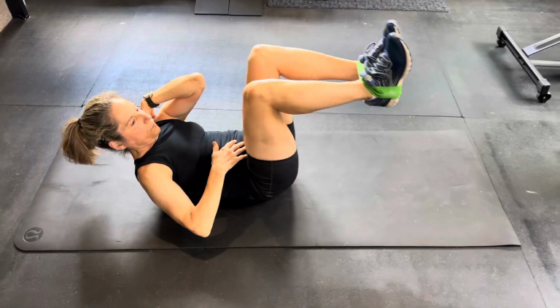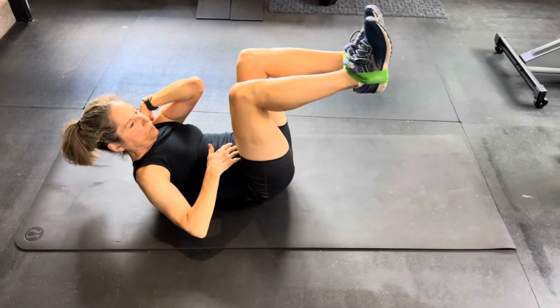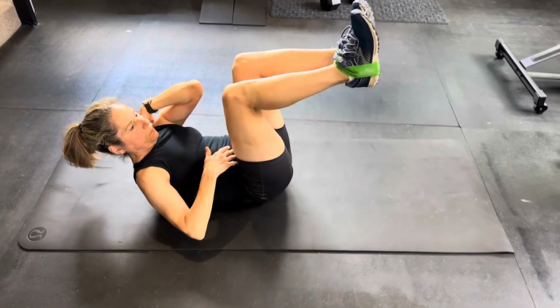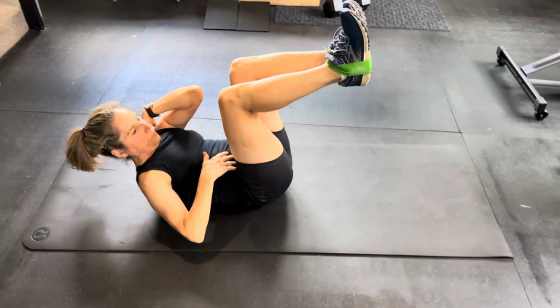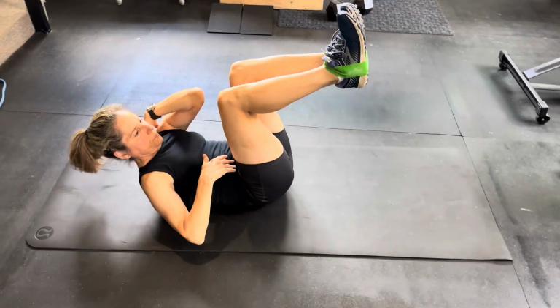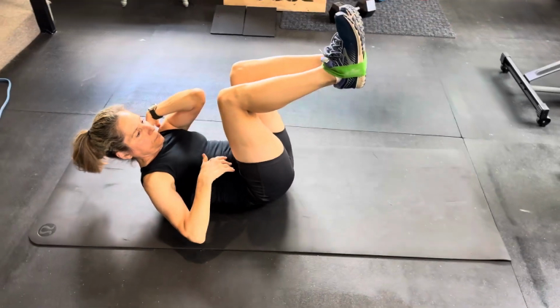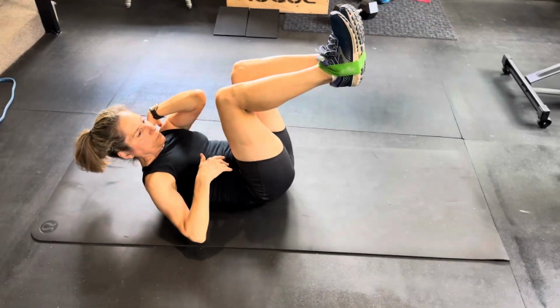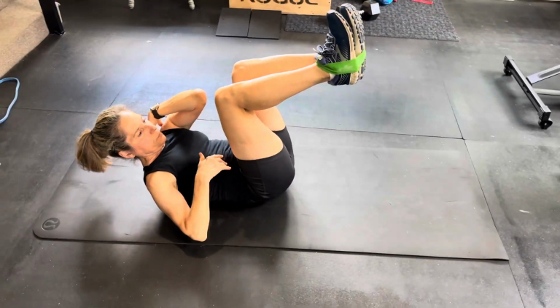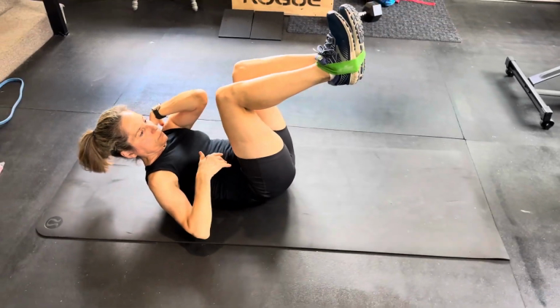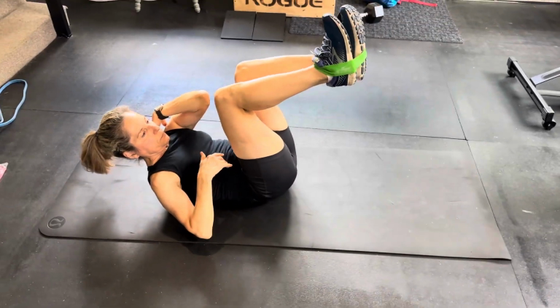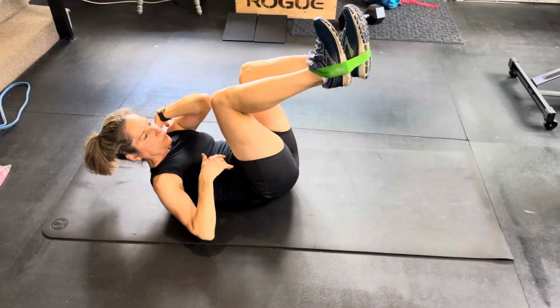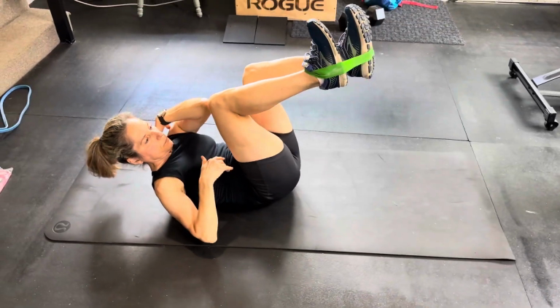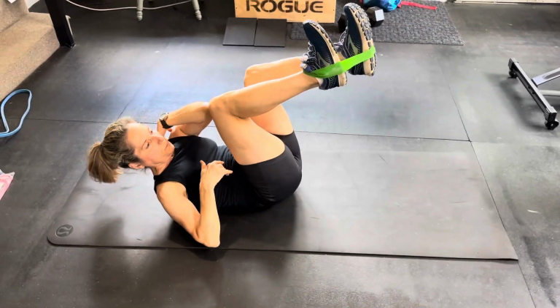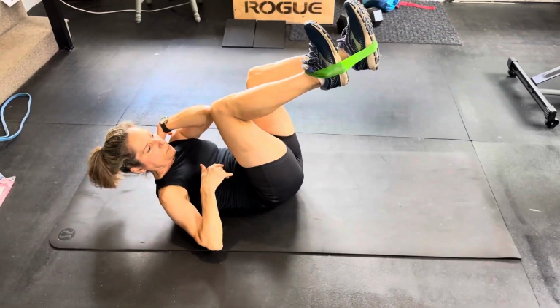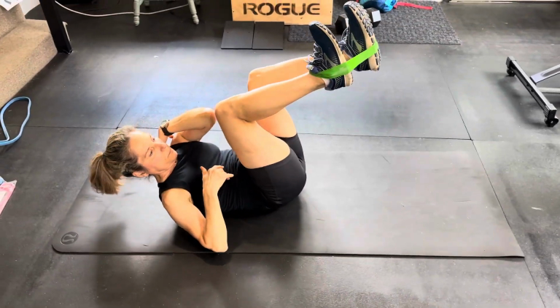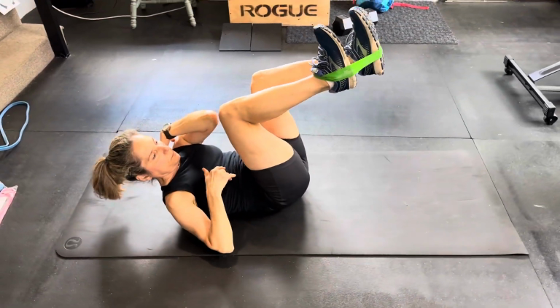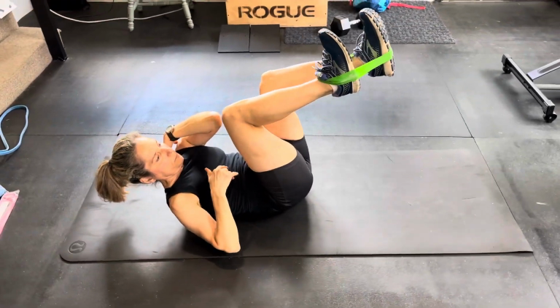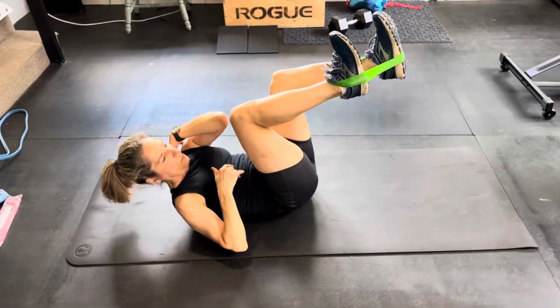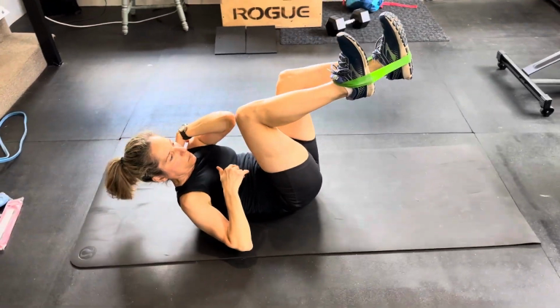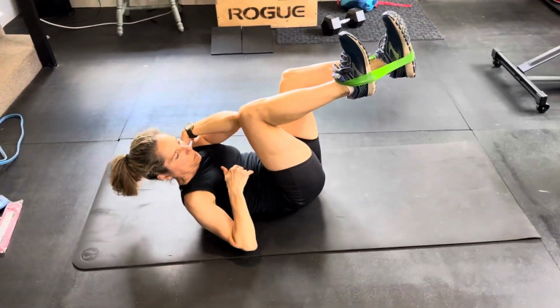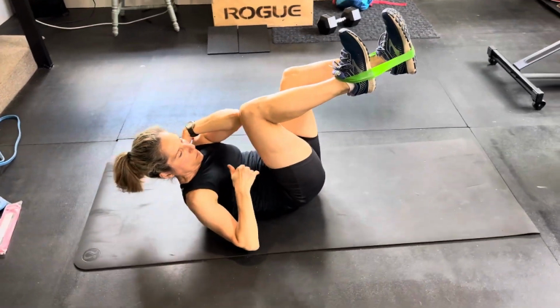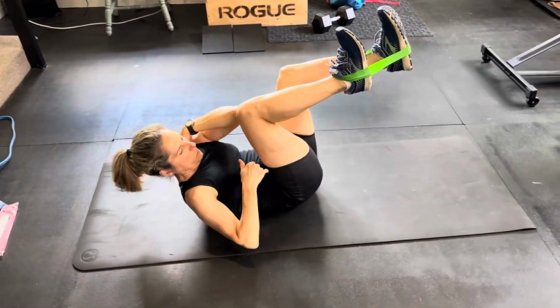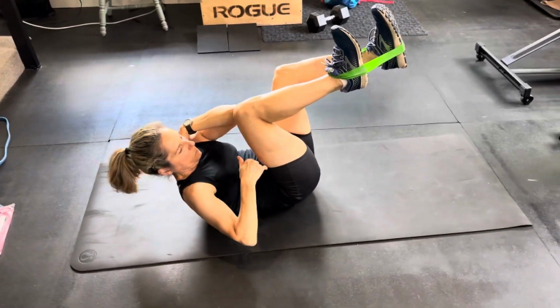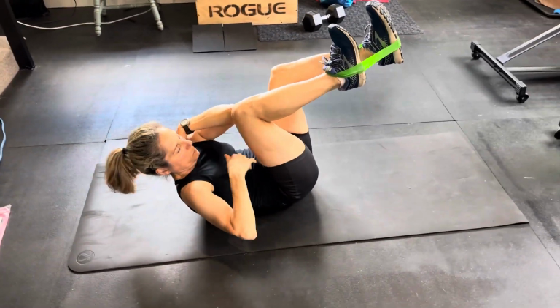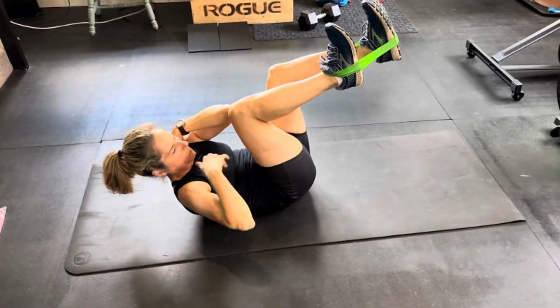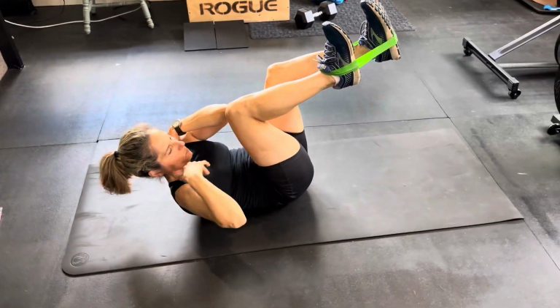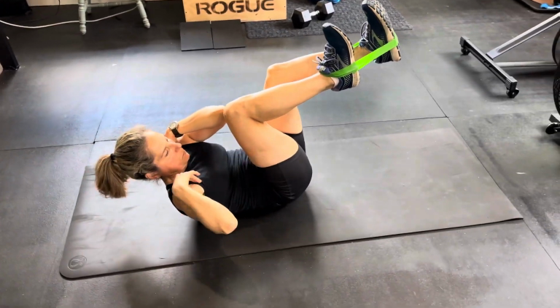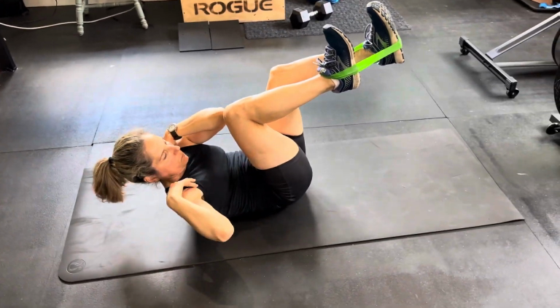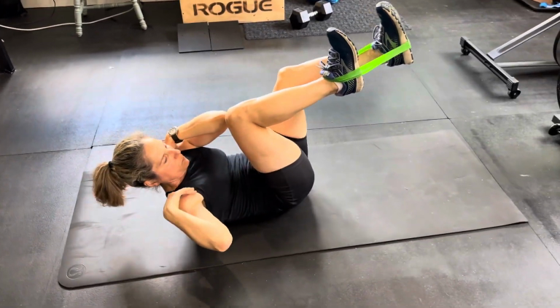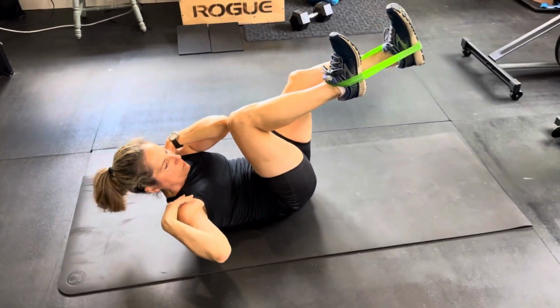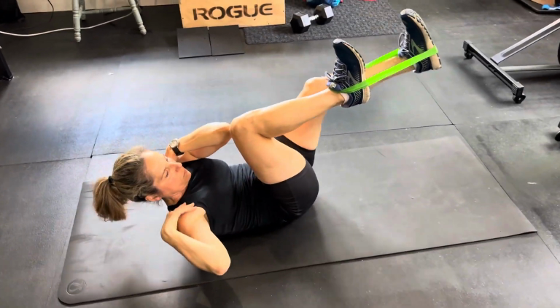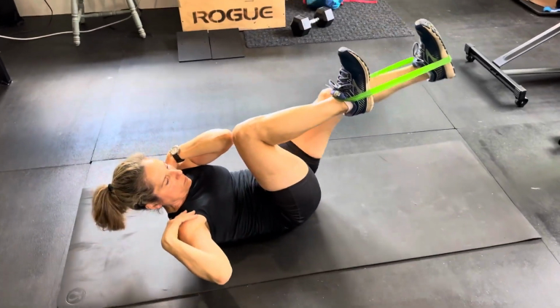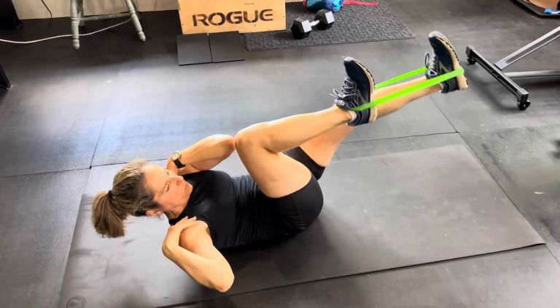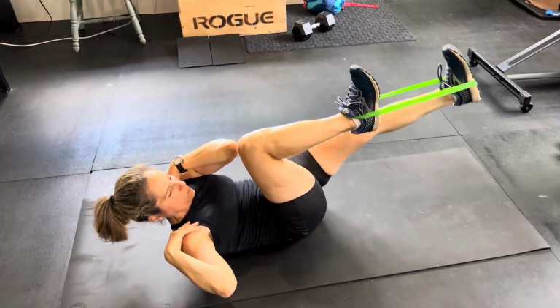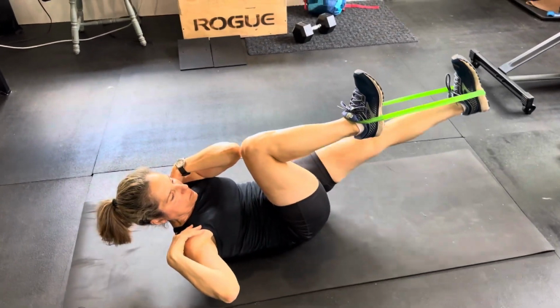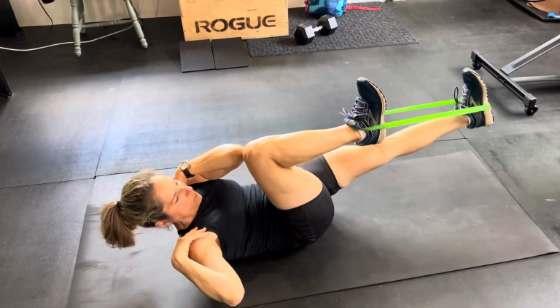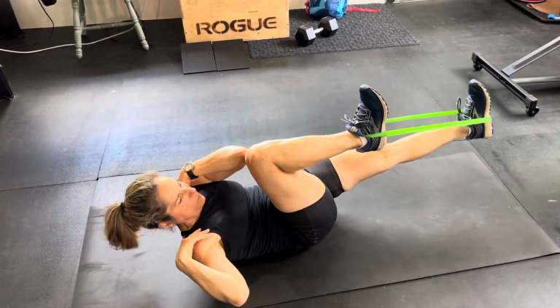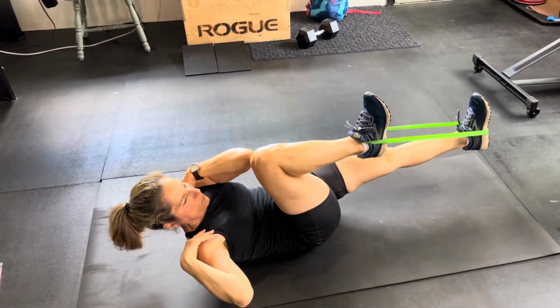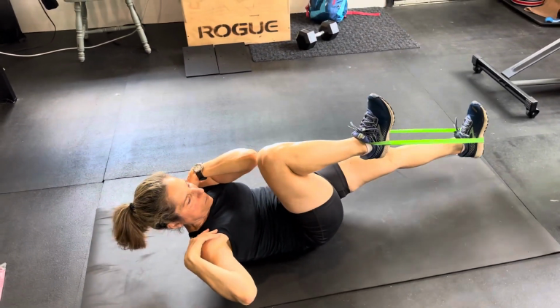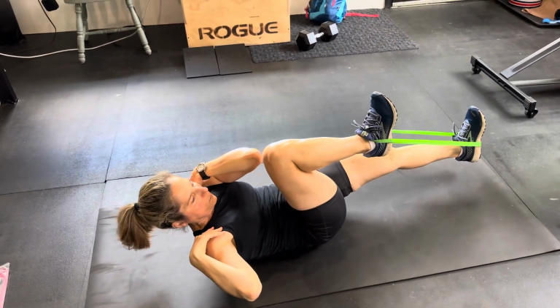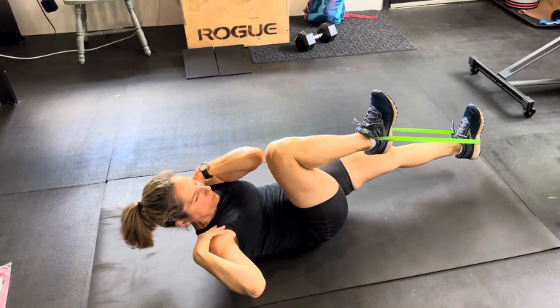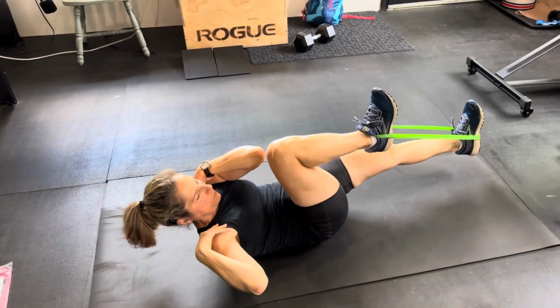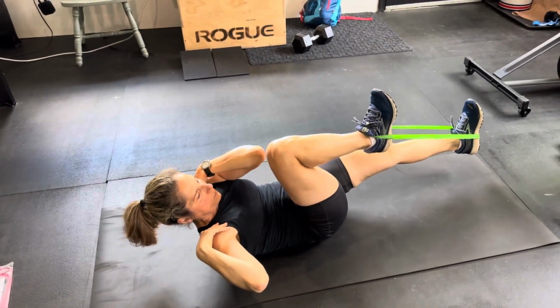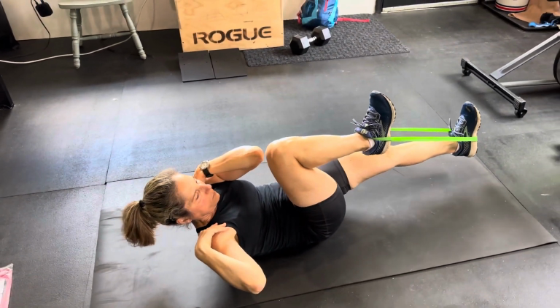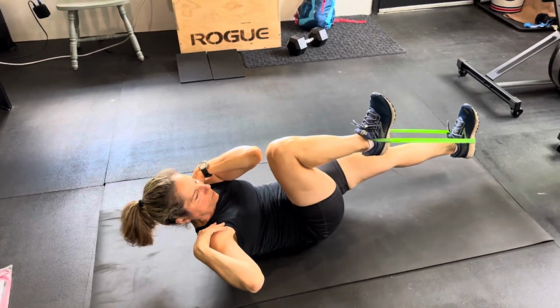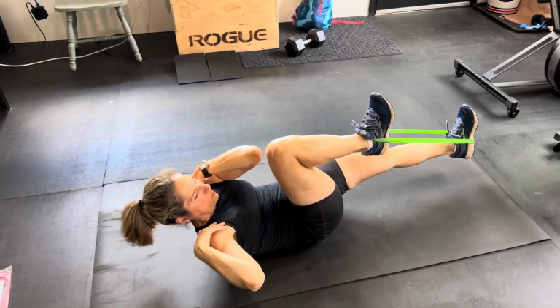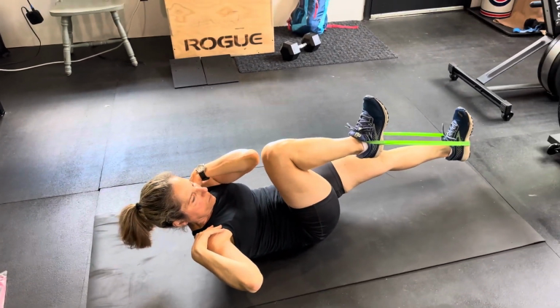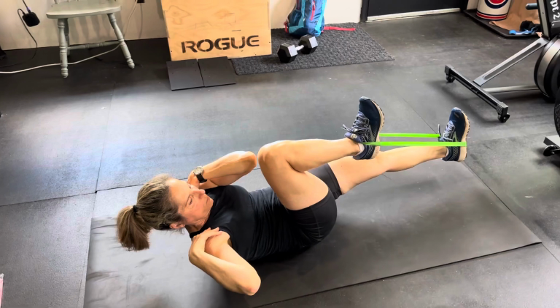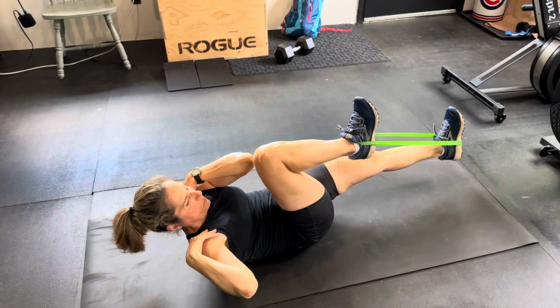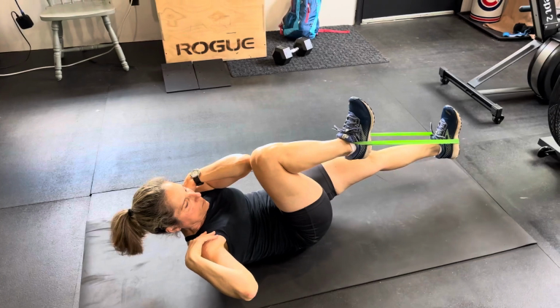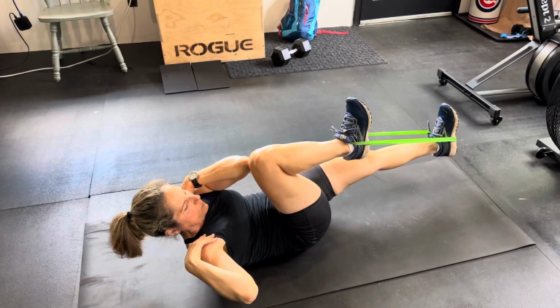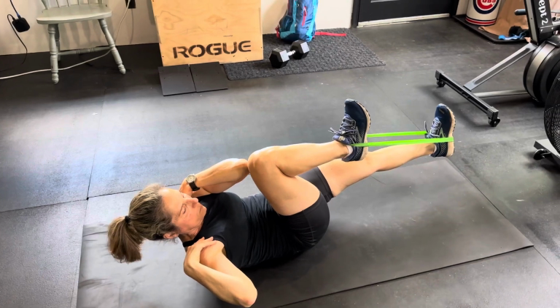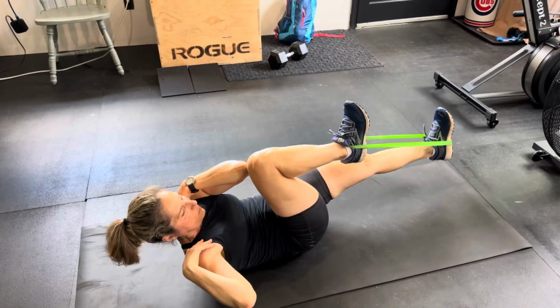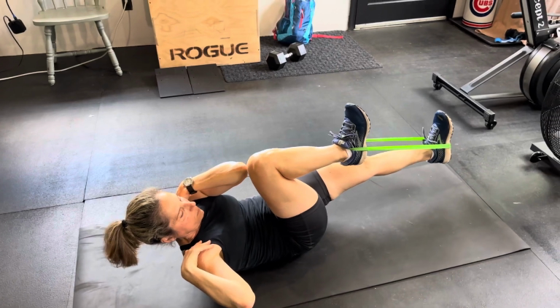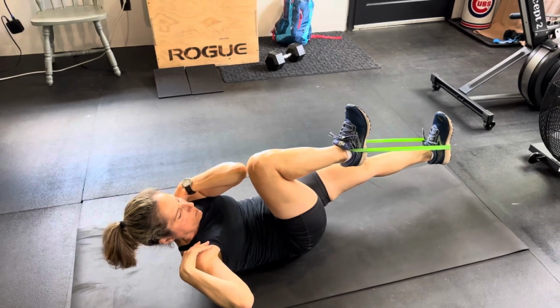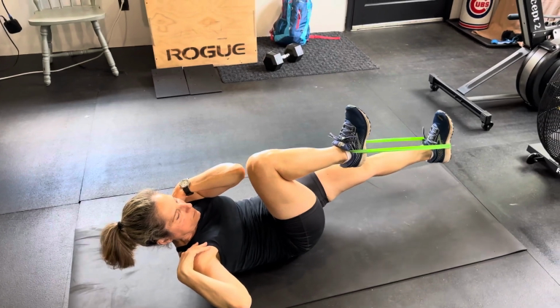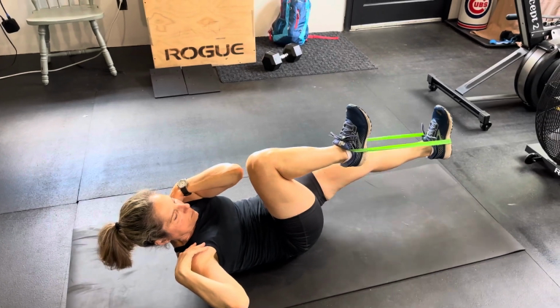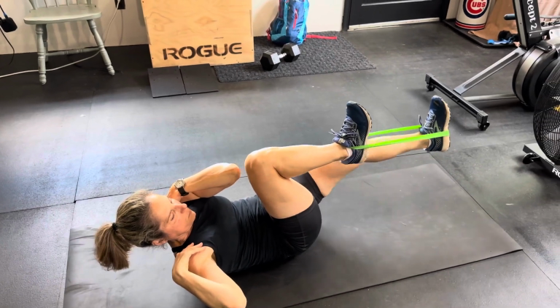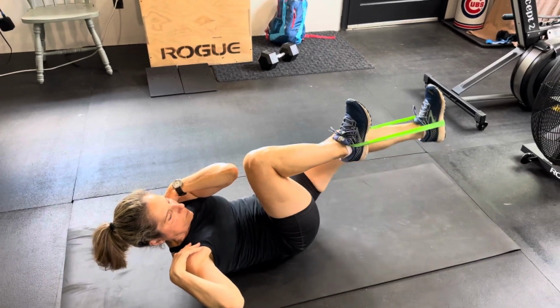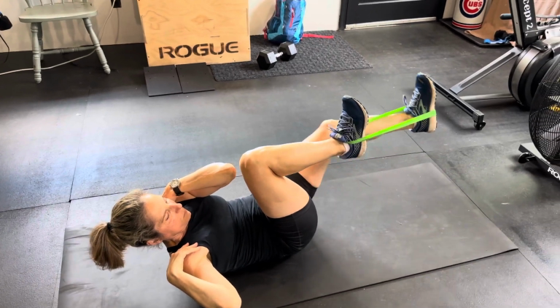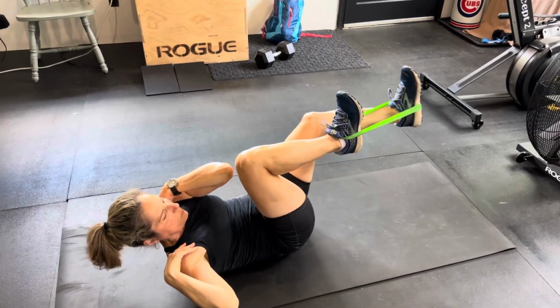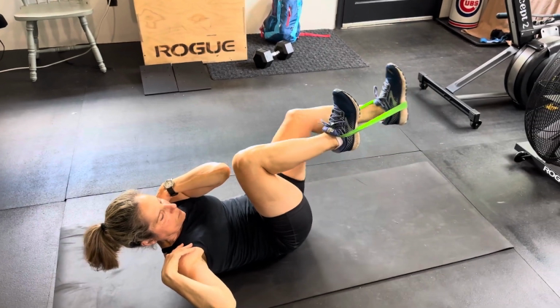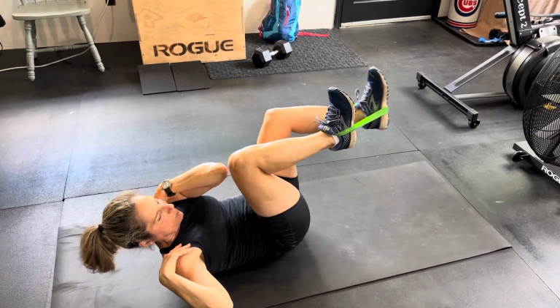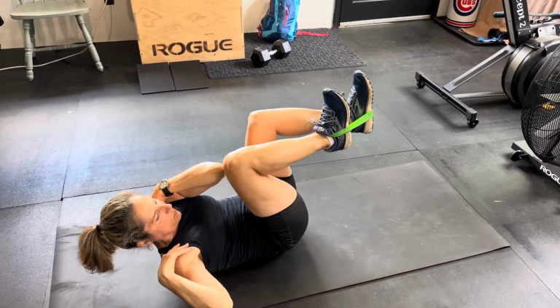Okay, crunch up, shoulder blades off the ground, touch your shoulder and then put your elbow to your opposite knee.